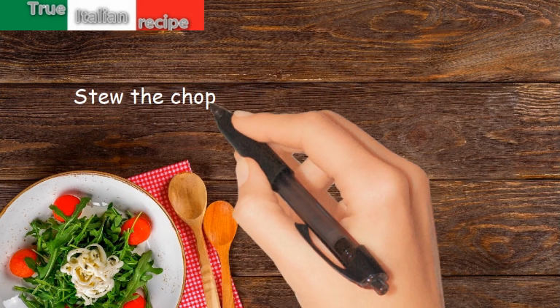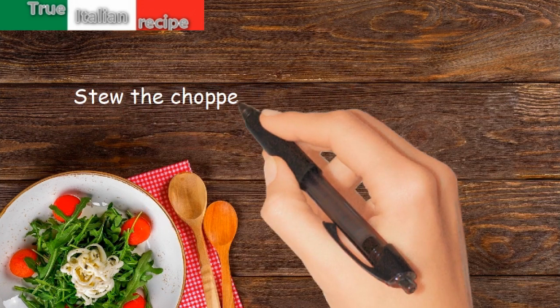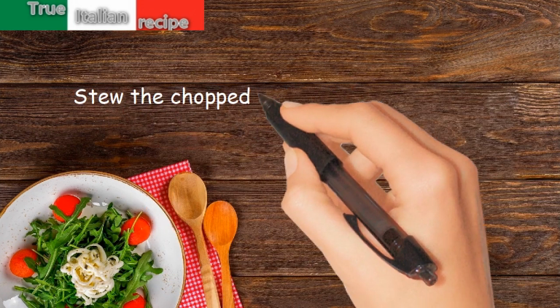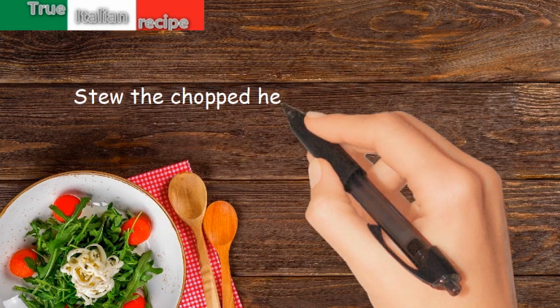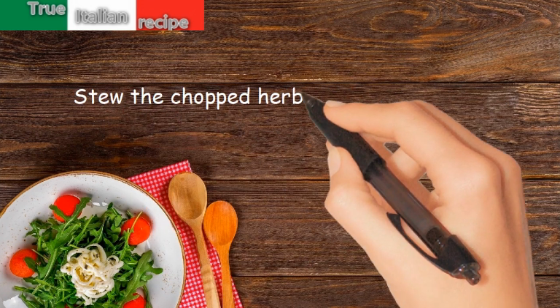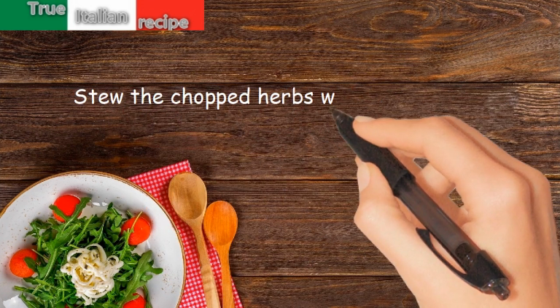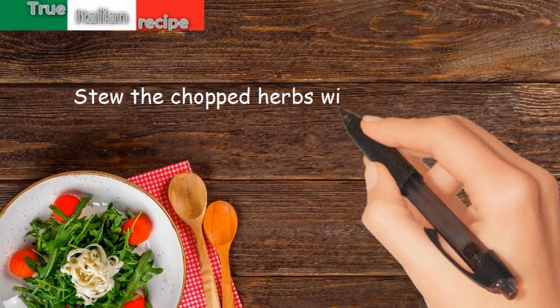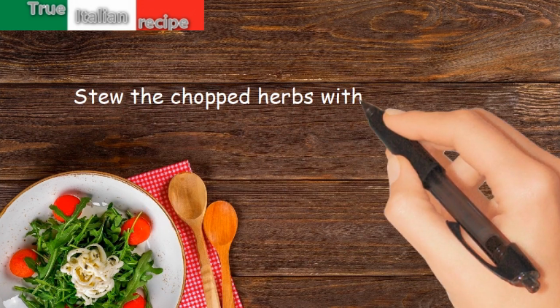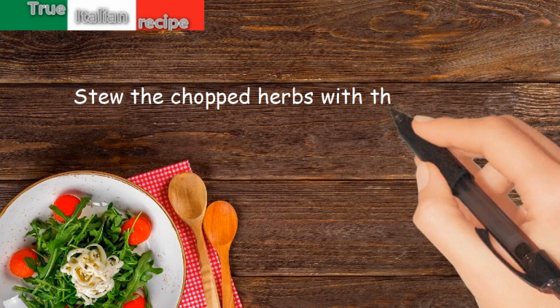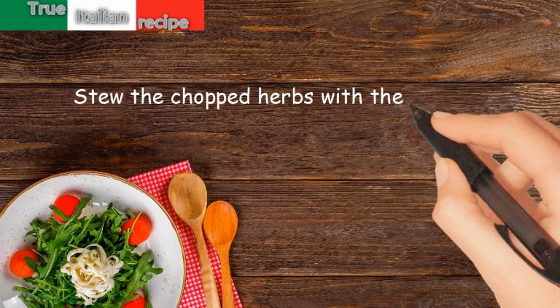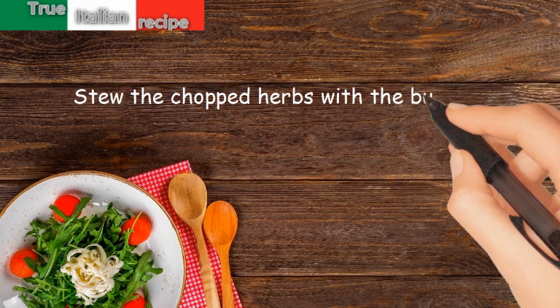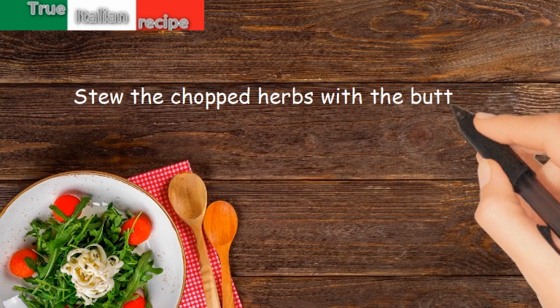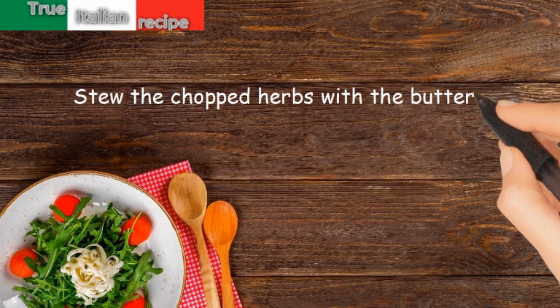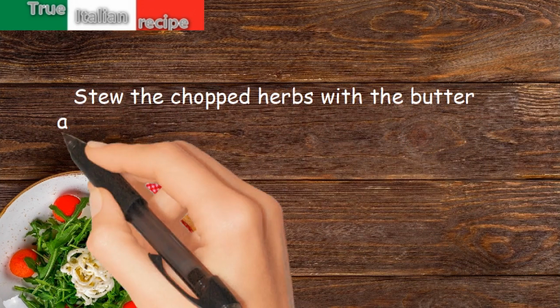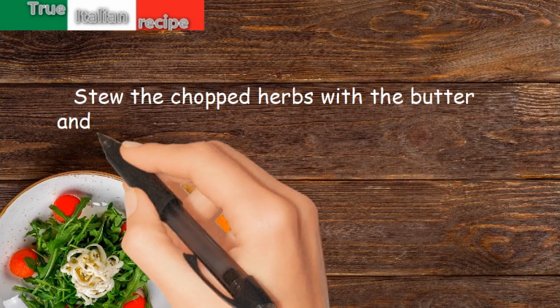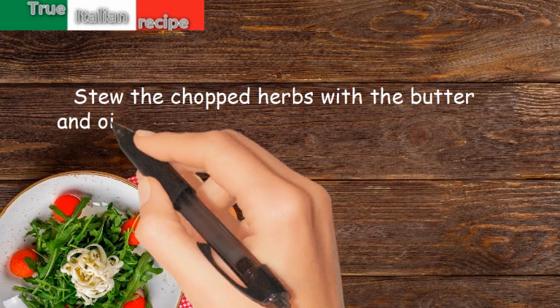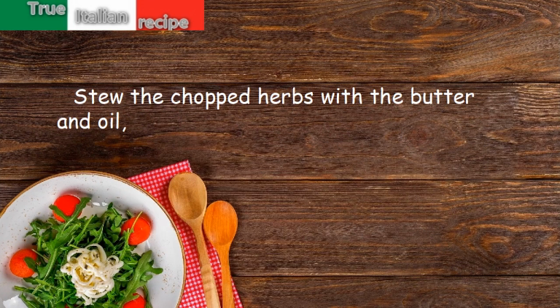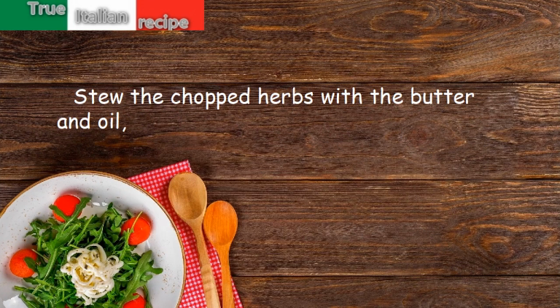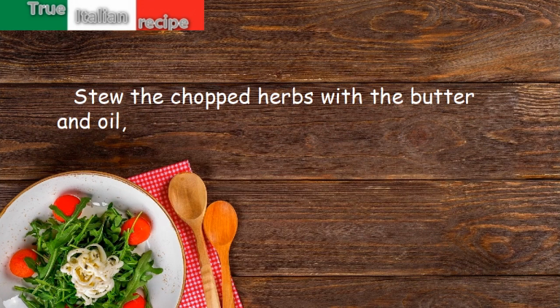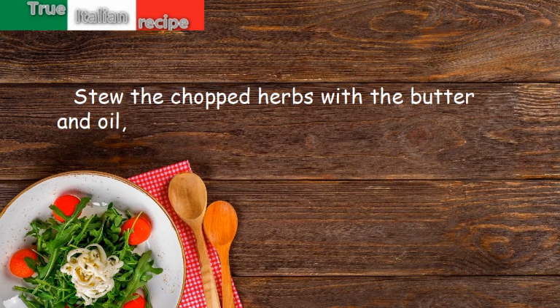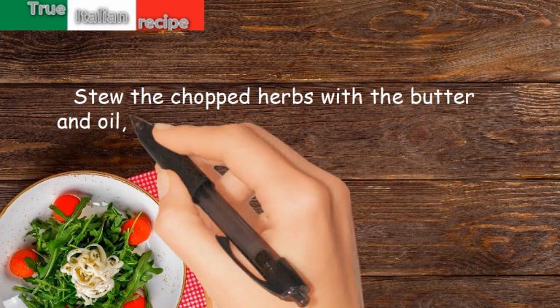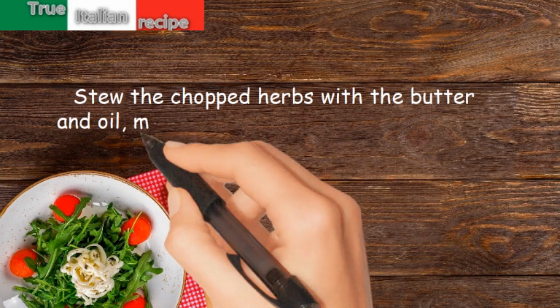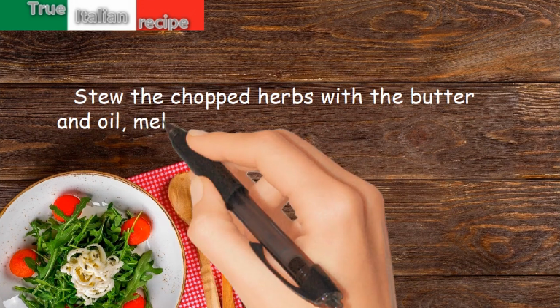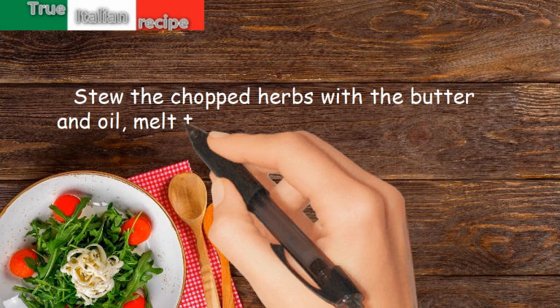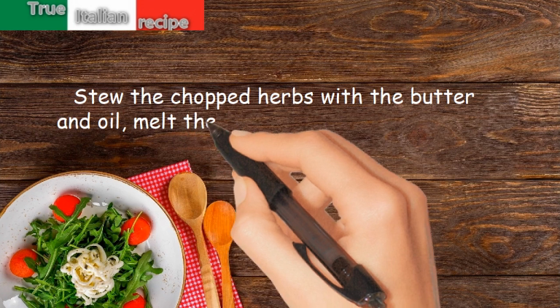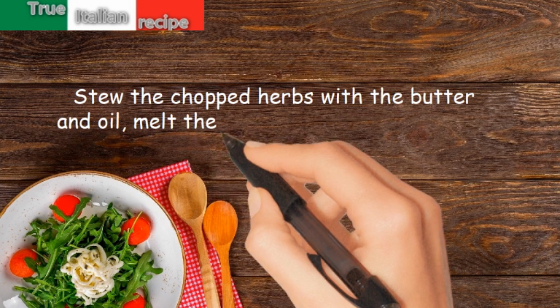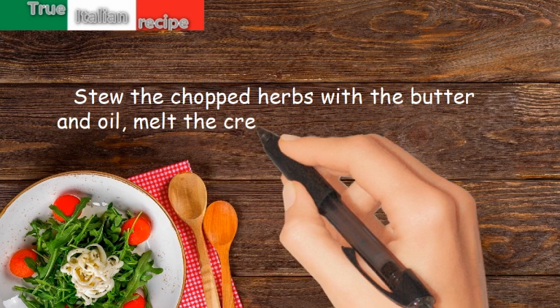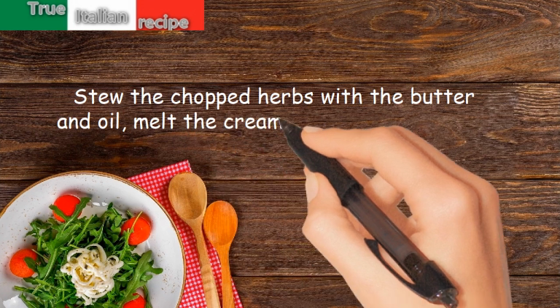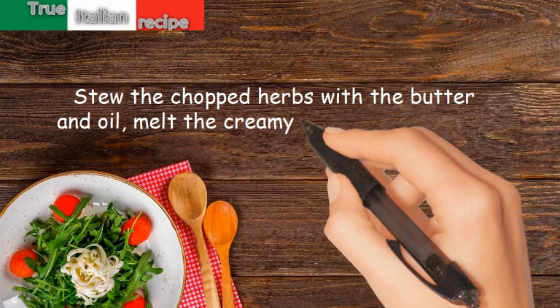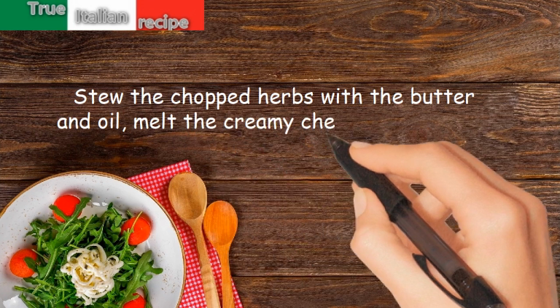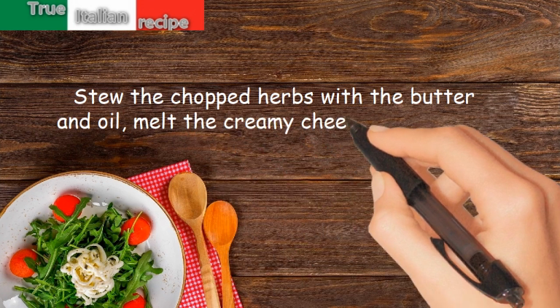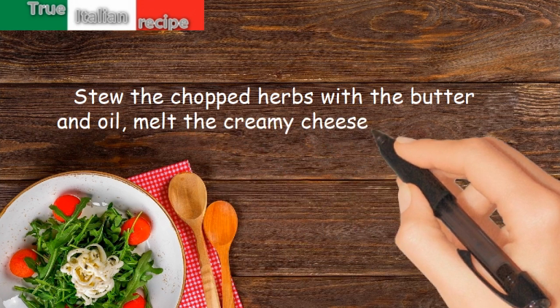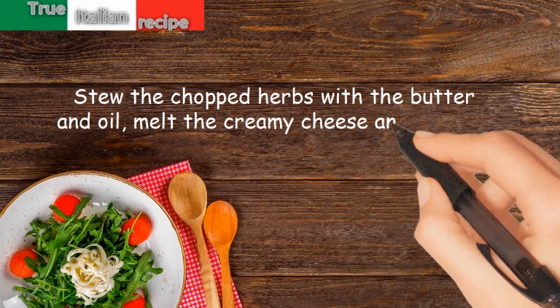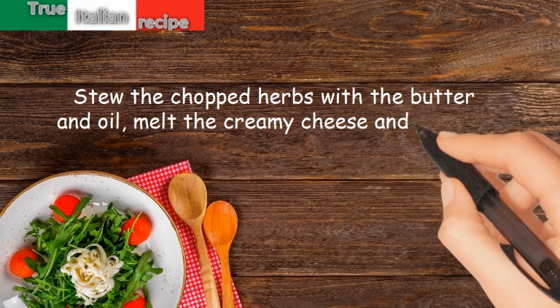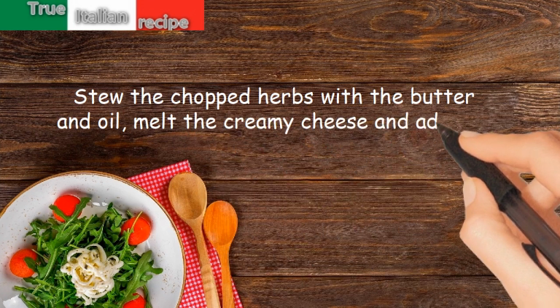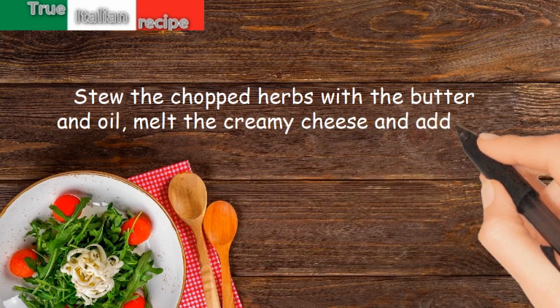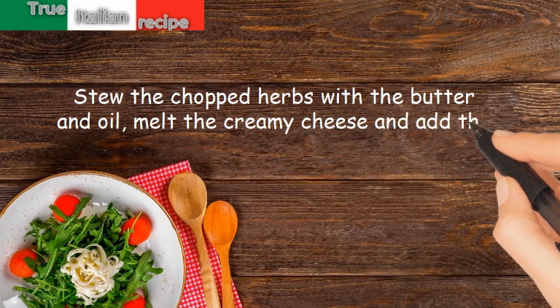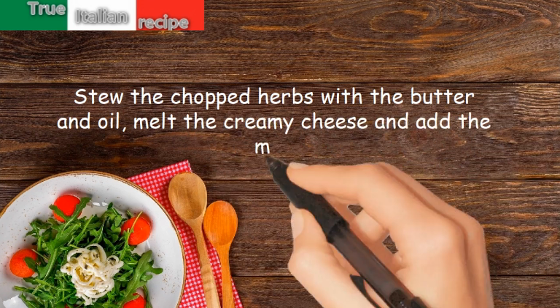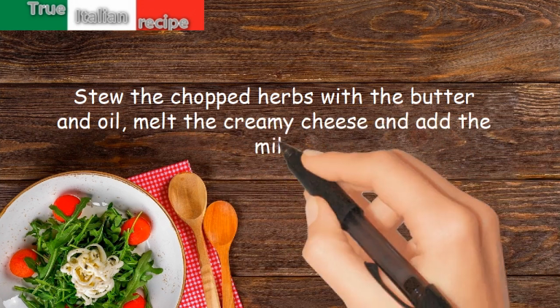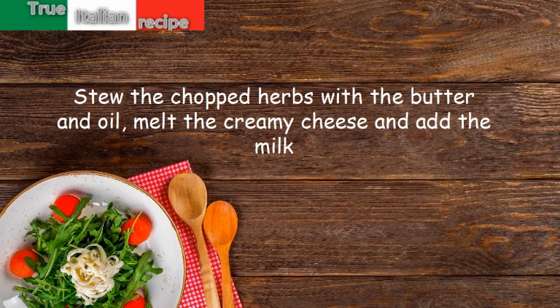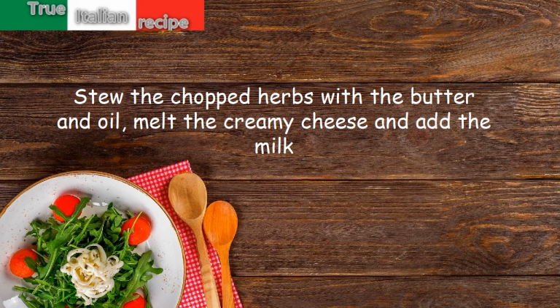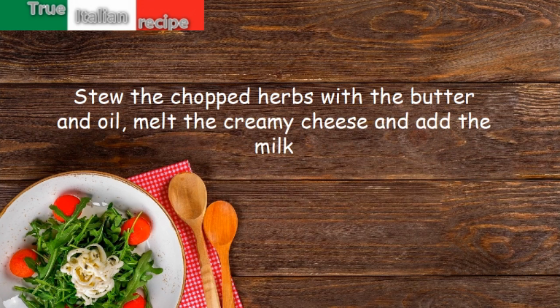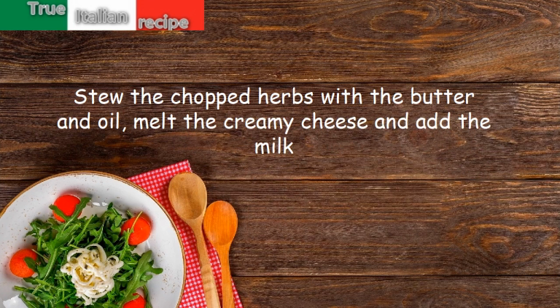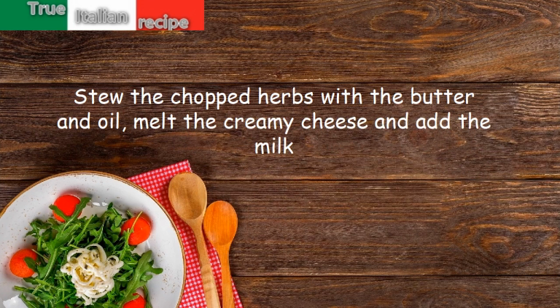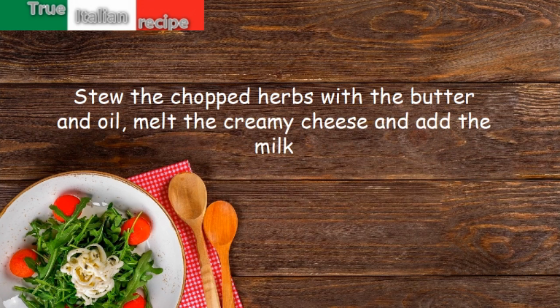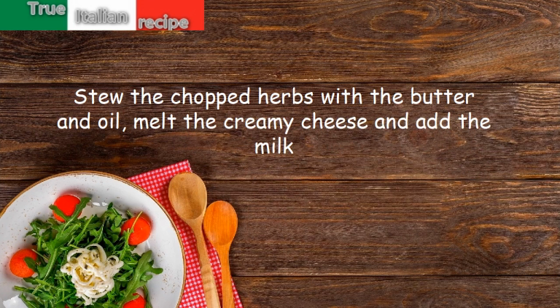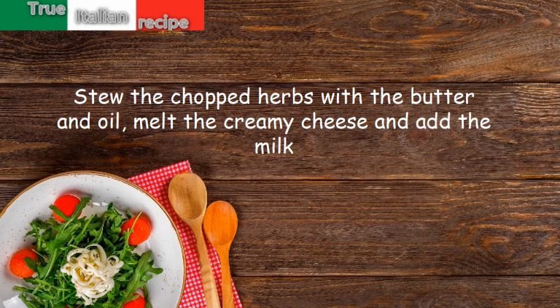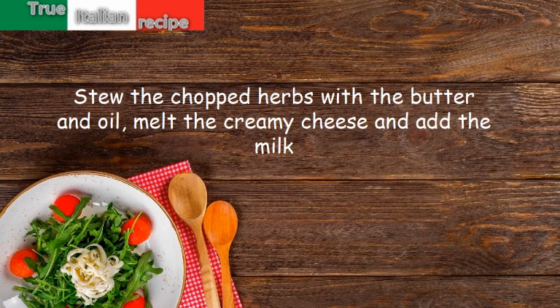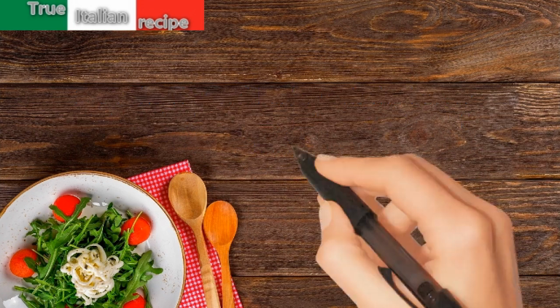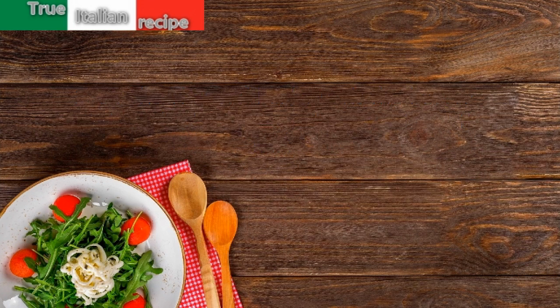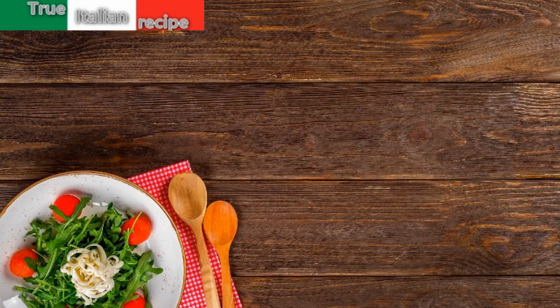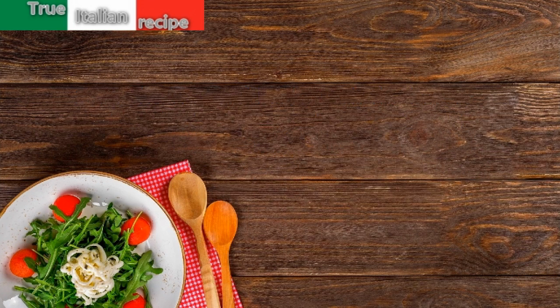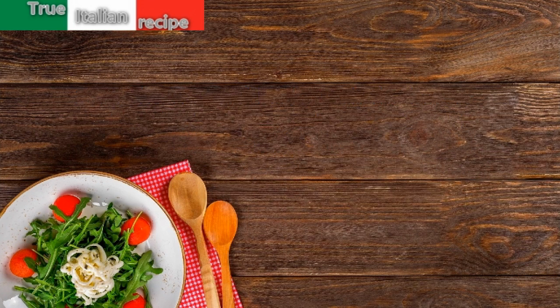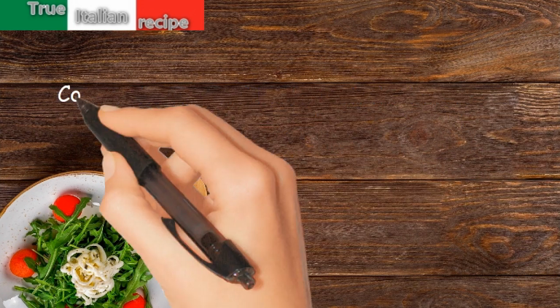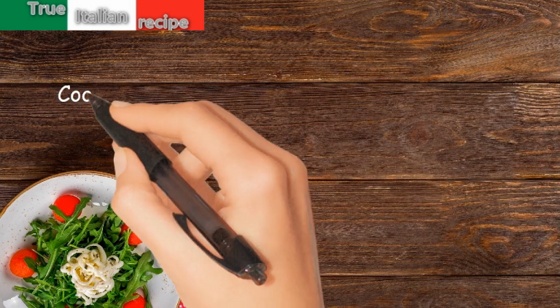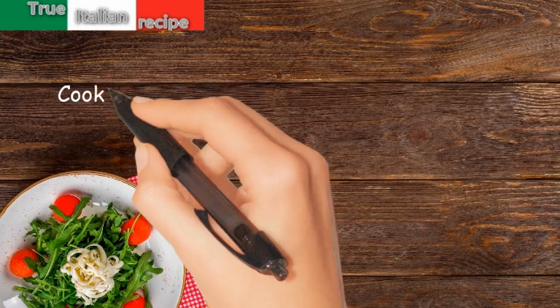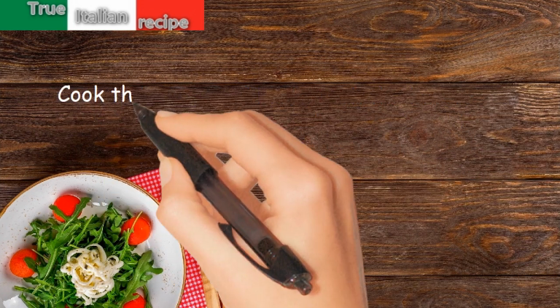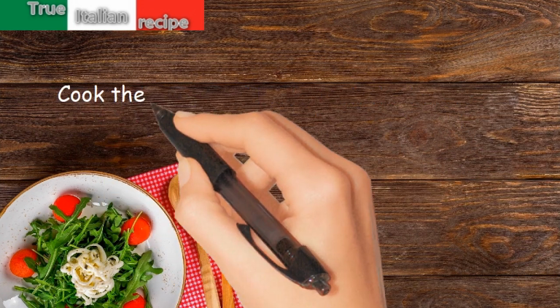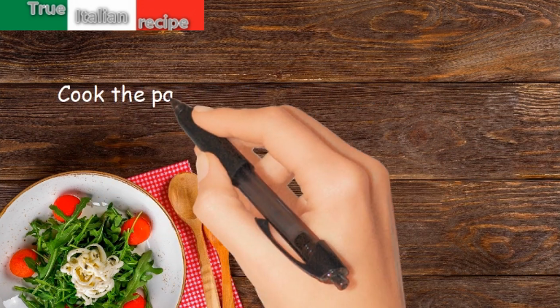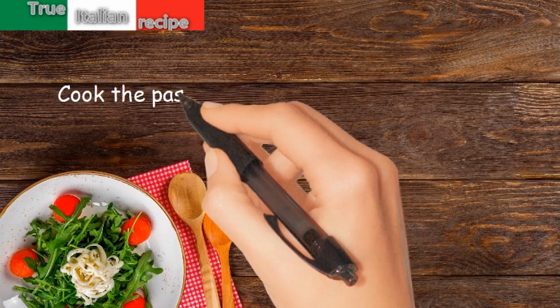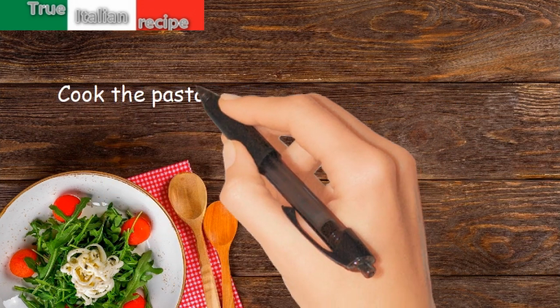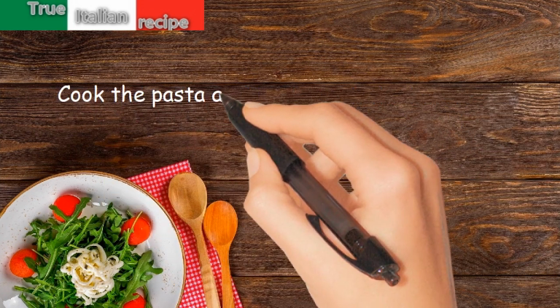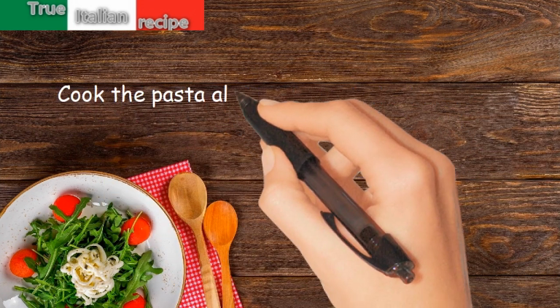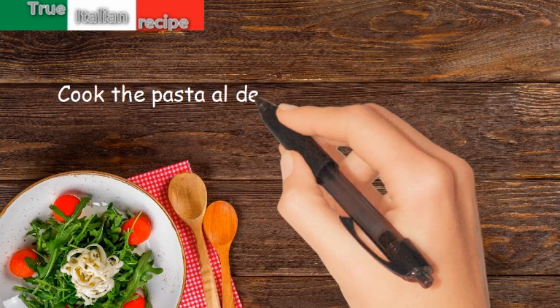Melt the creamy cheese and add the milk. Cook the pasta al dente and dress with the mixture.